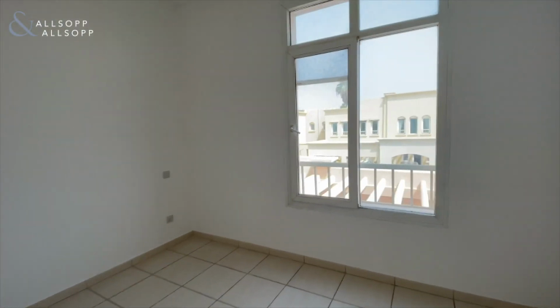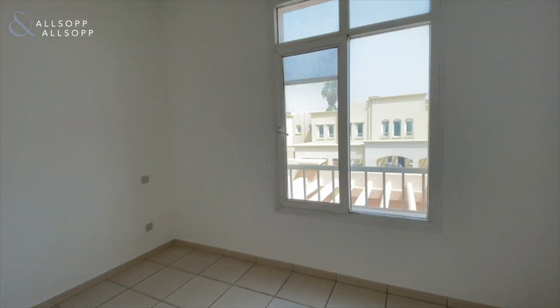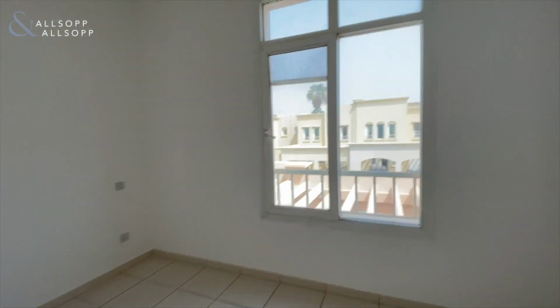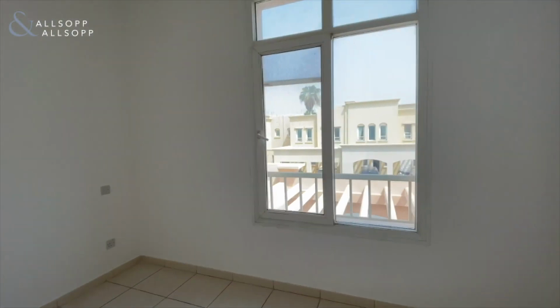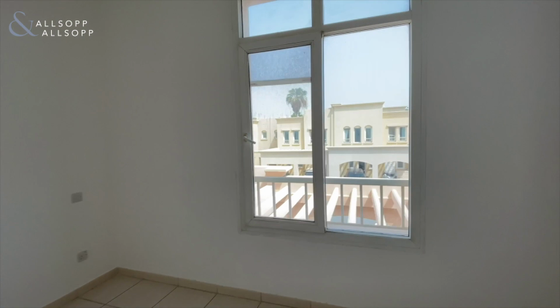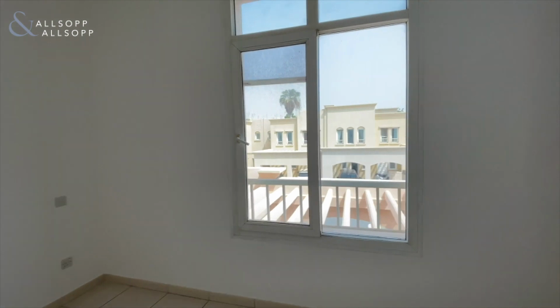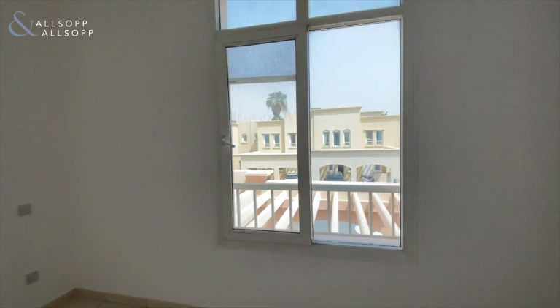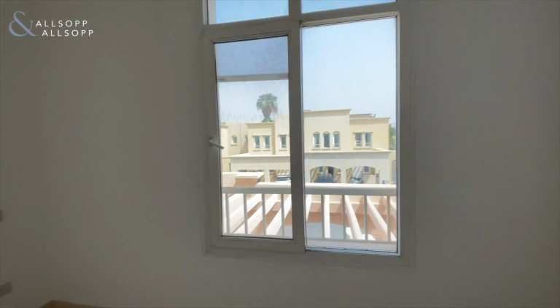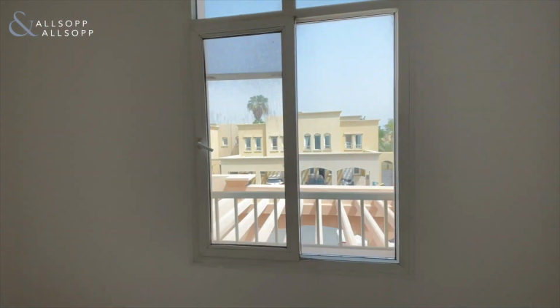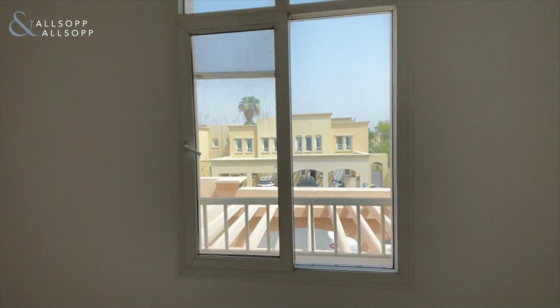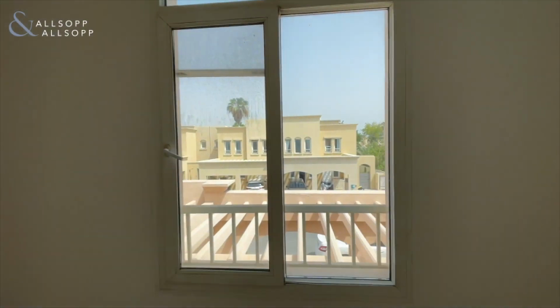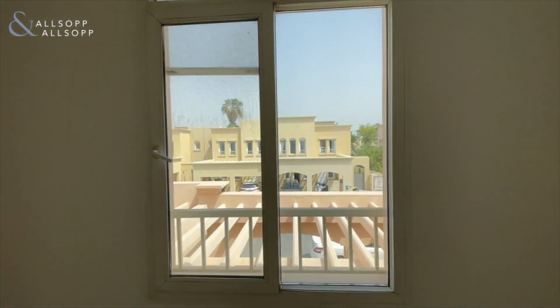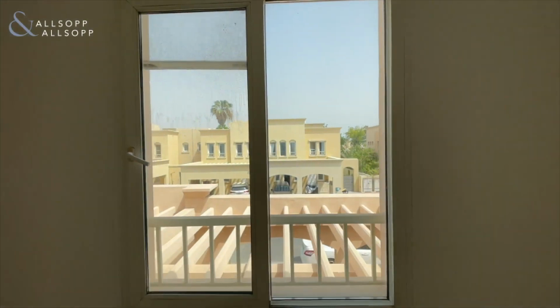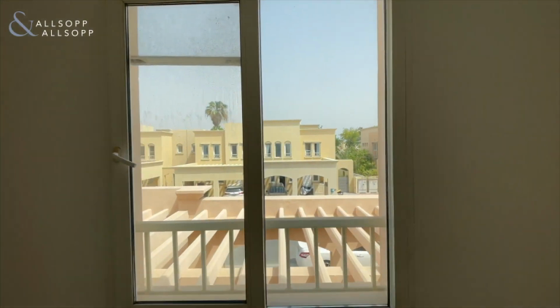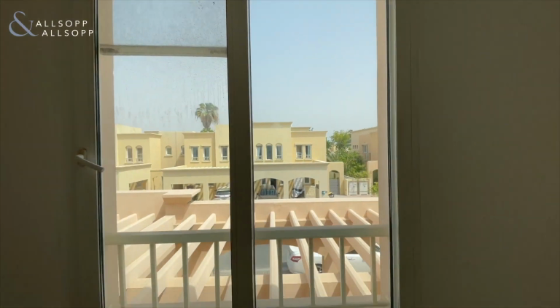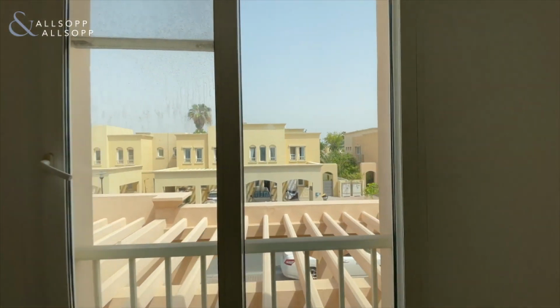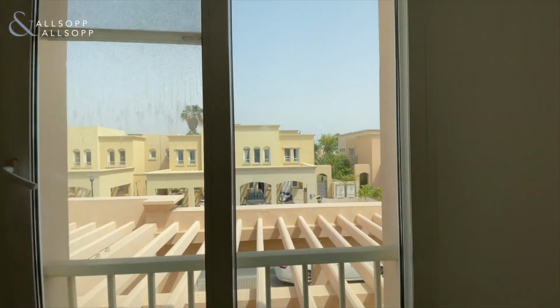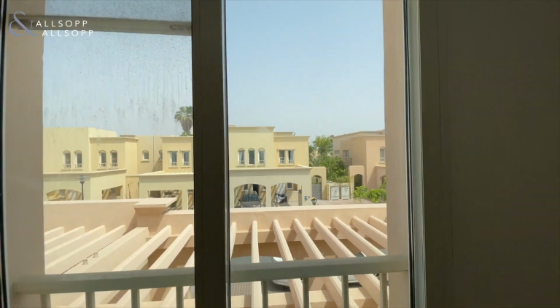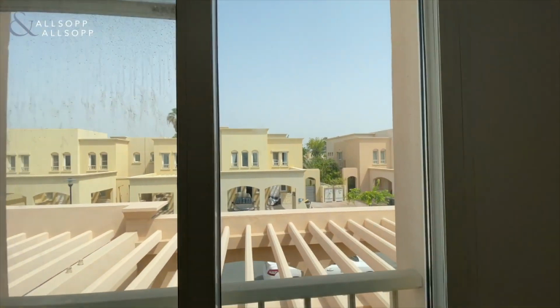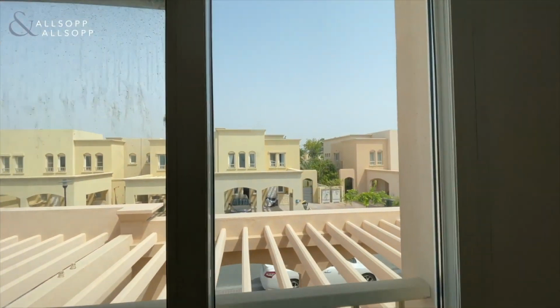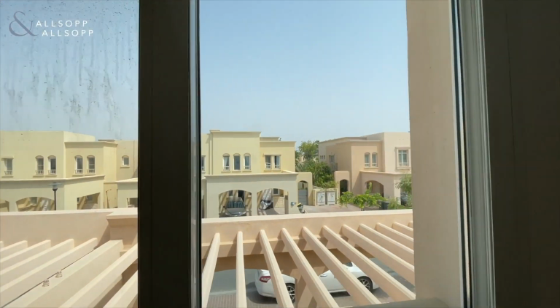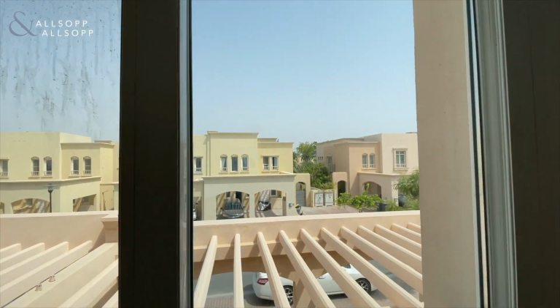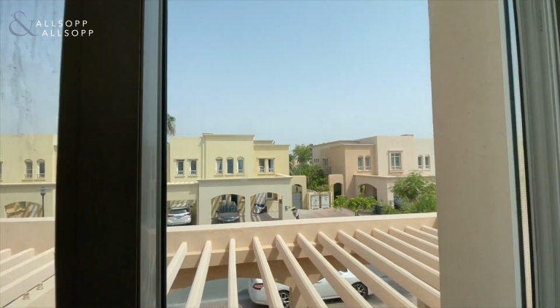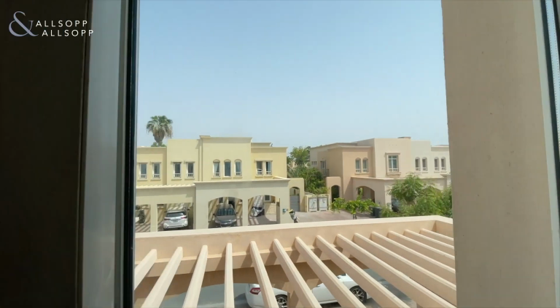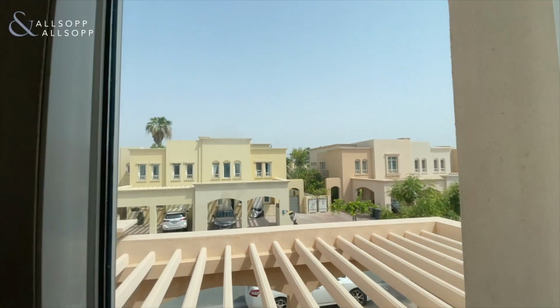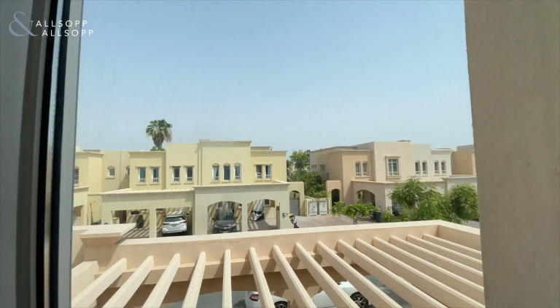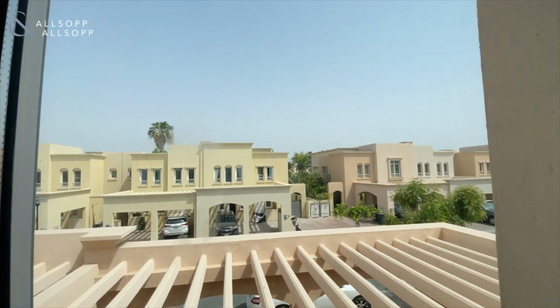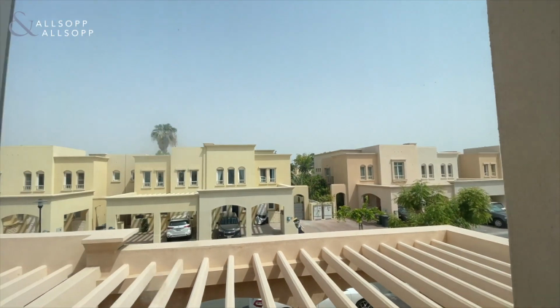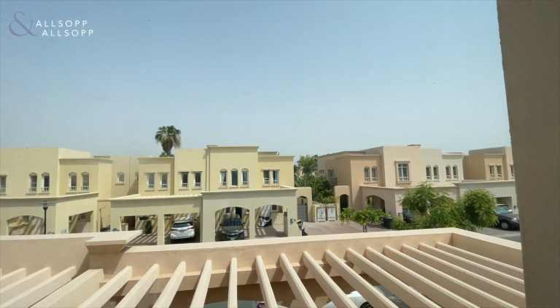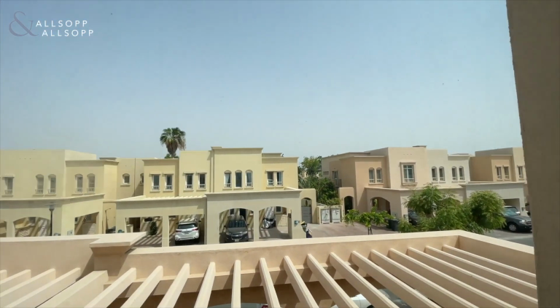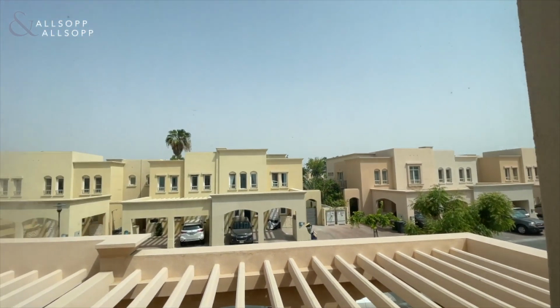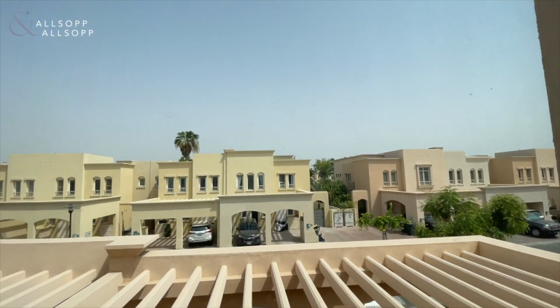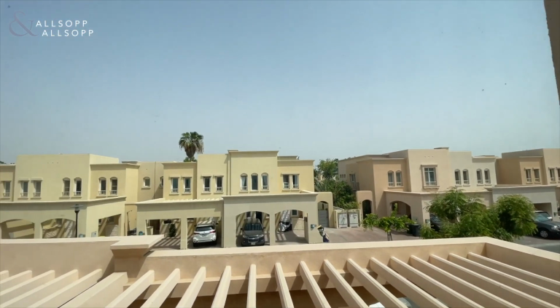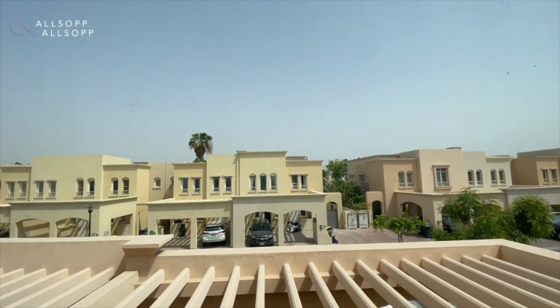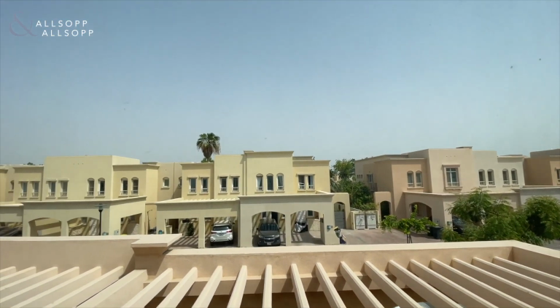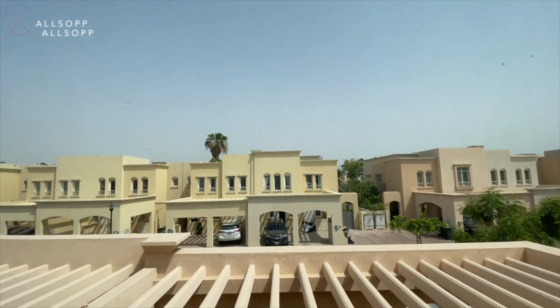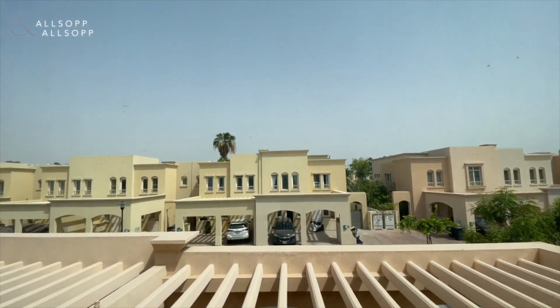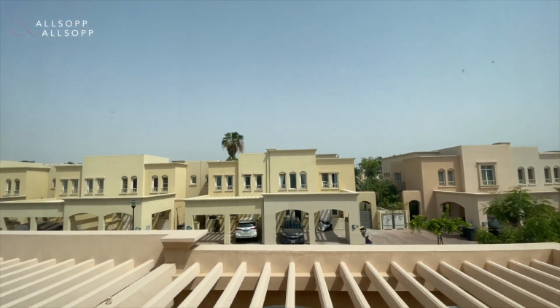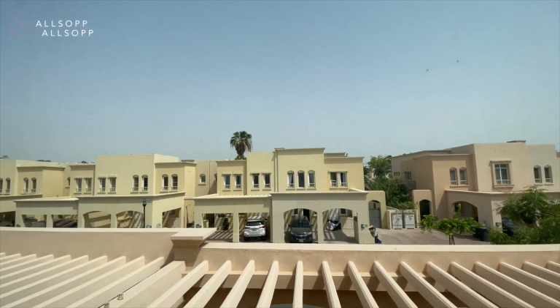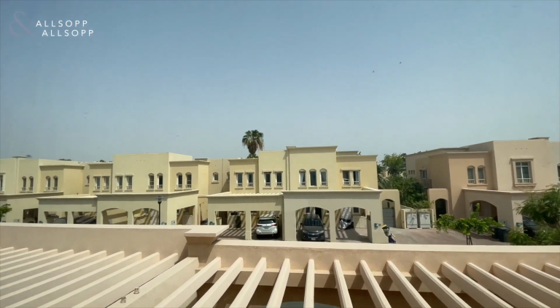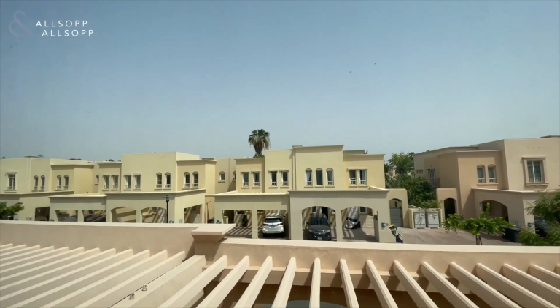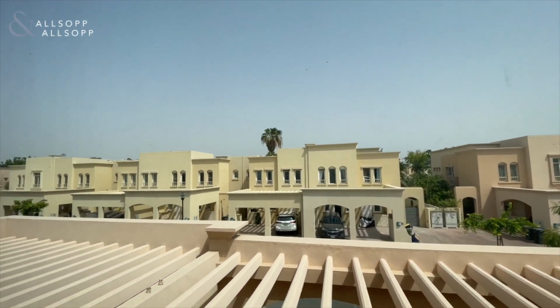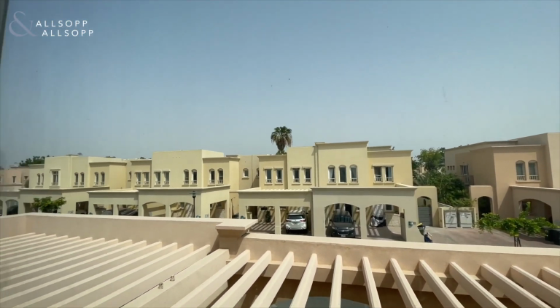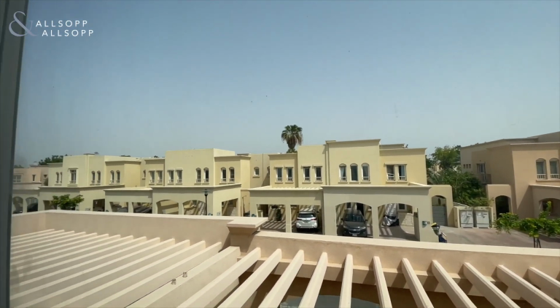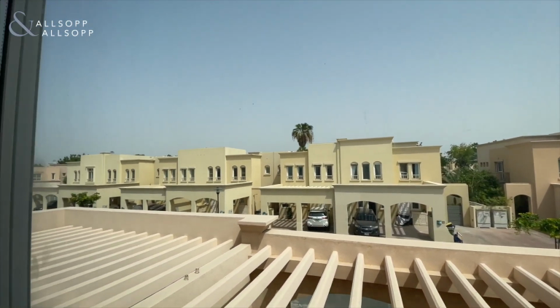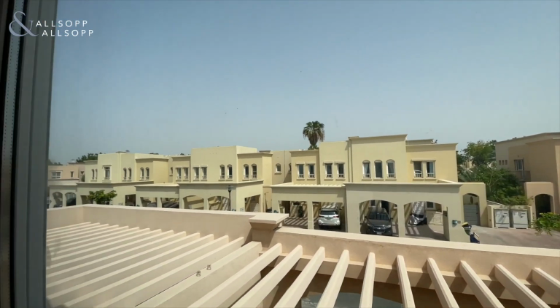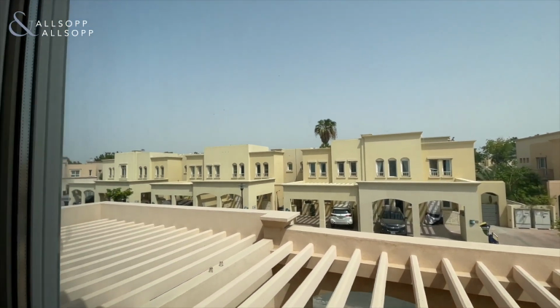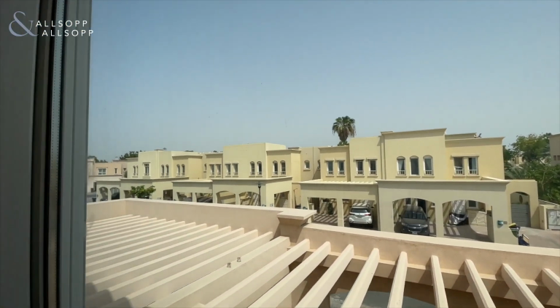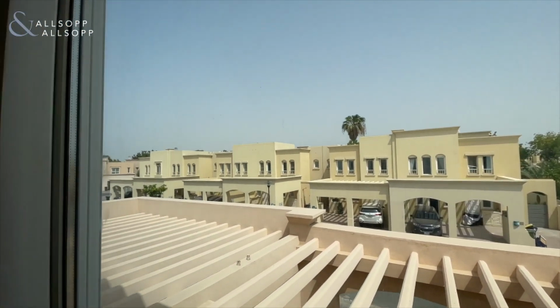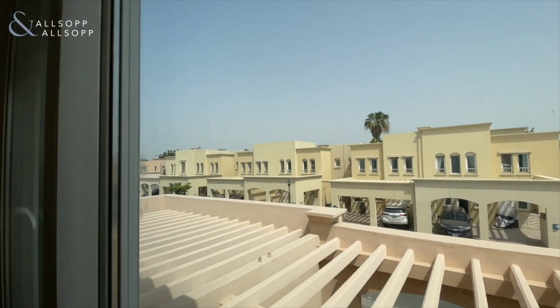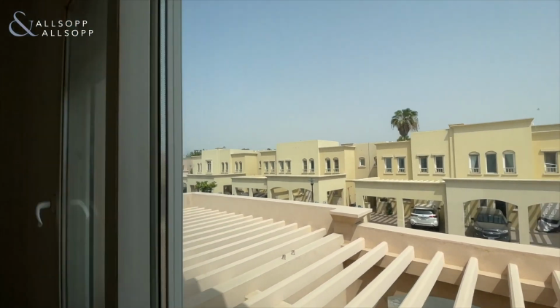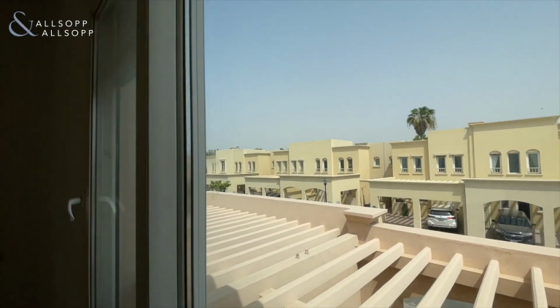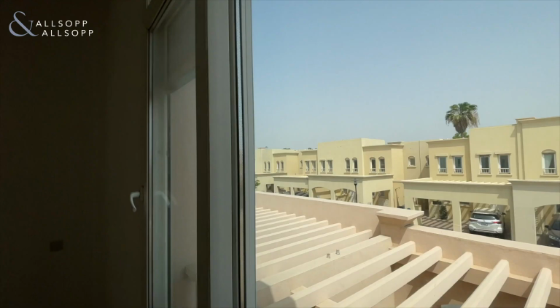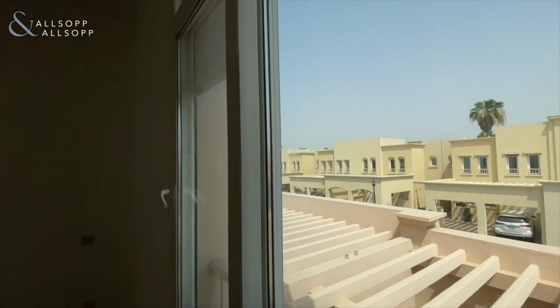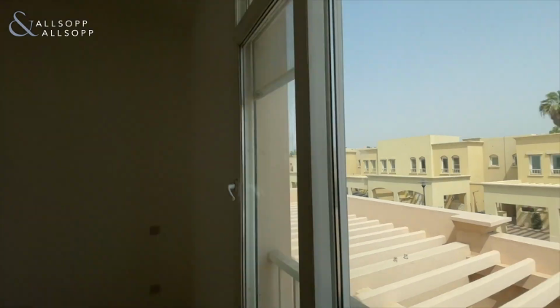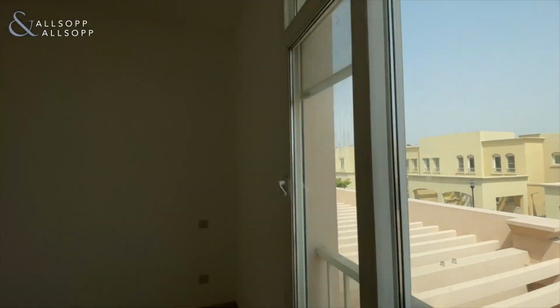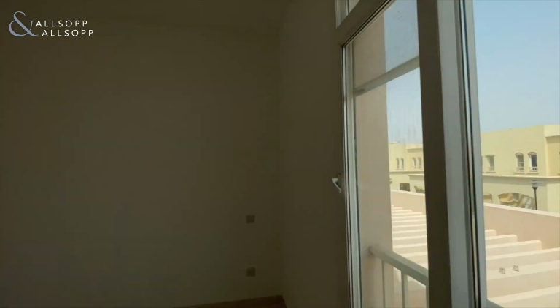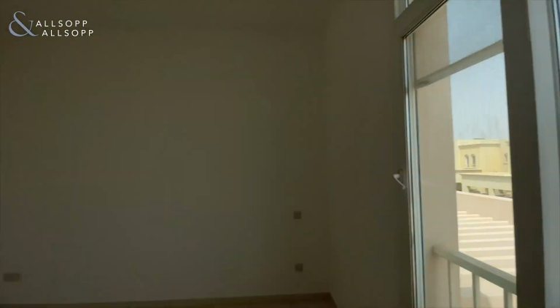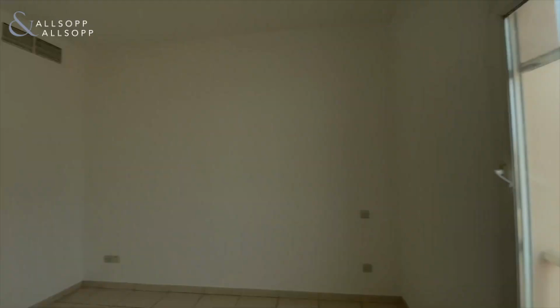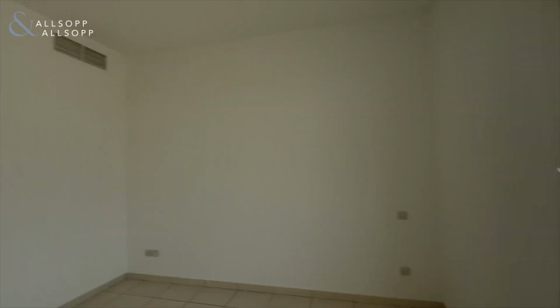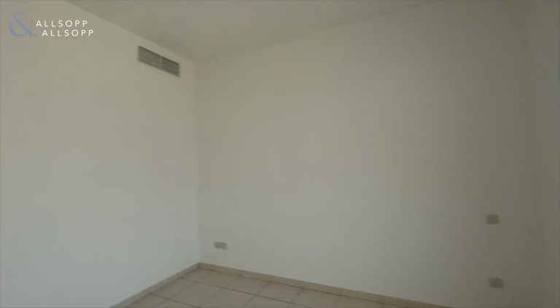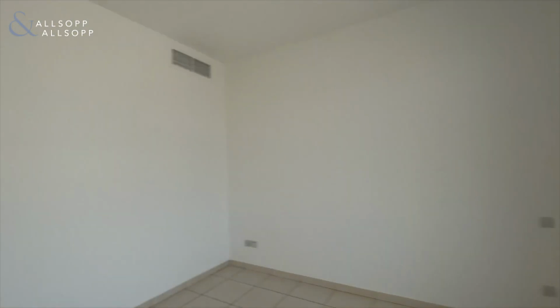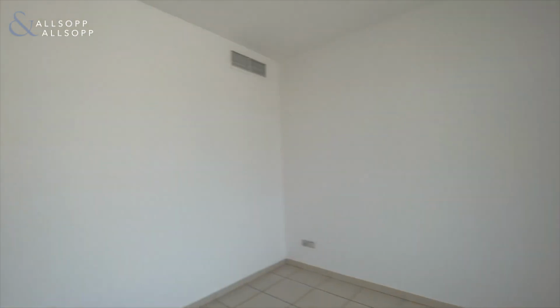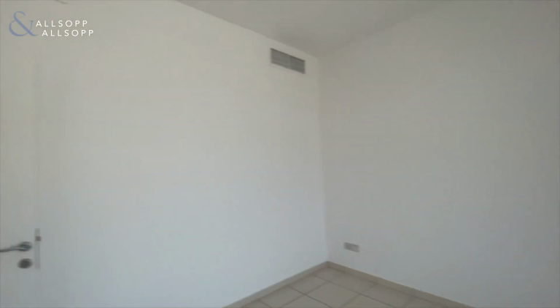You can see from there the access to the swimming pool, which is literally 30 seconds from the villa.